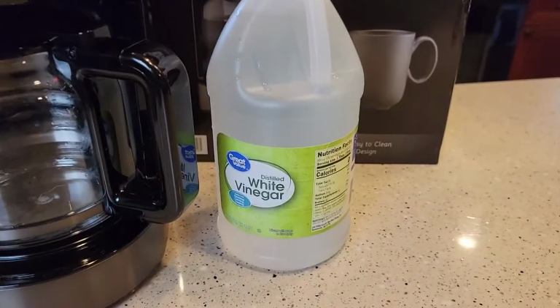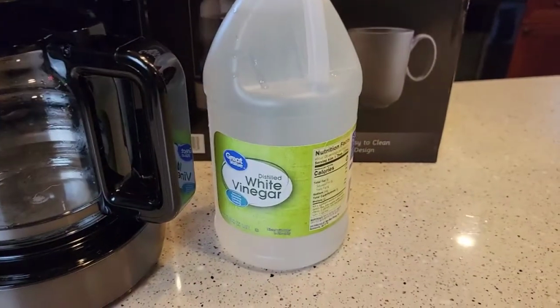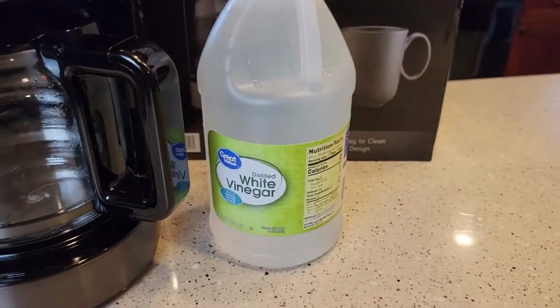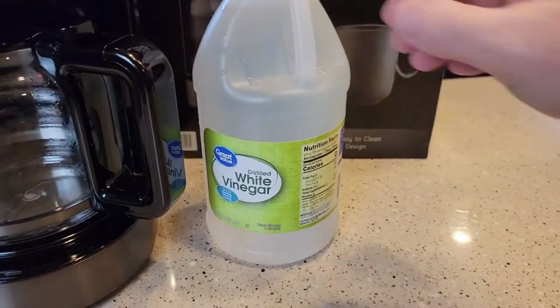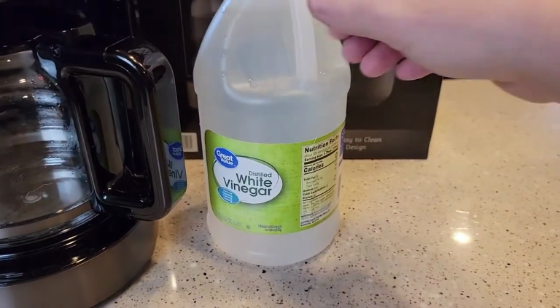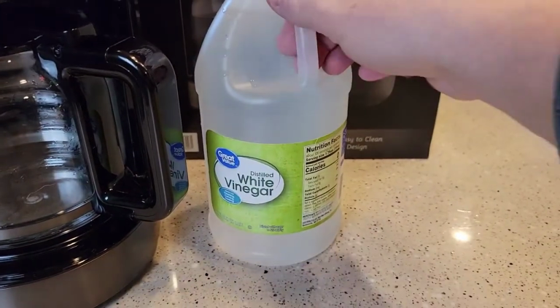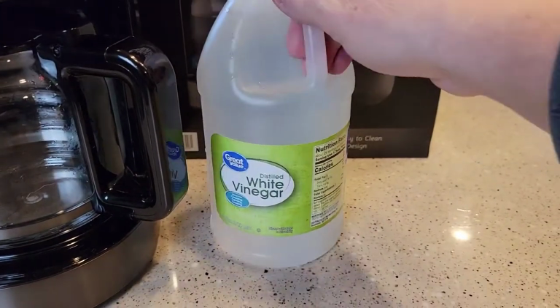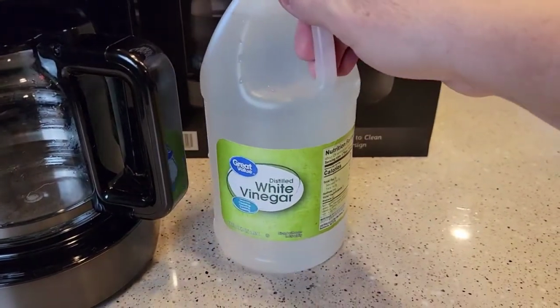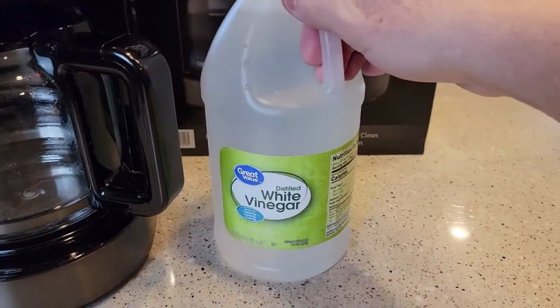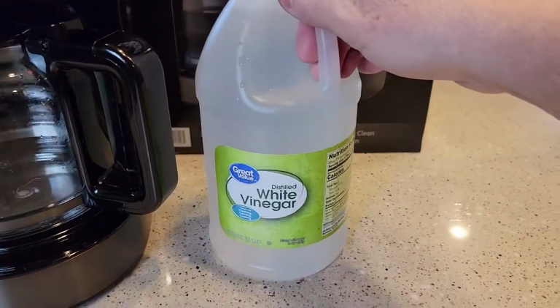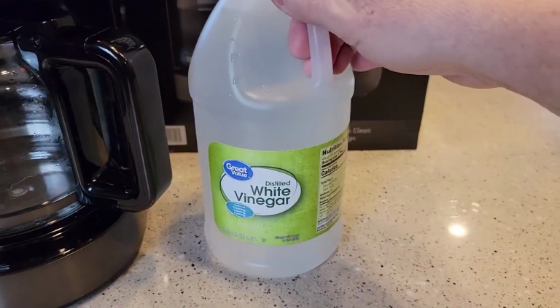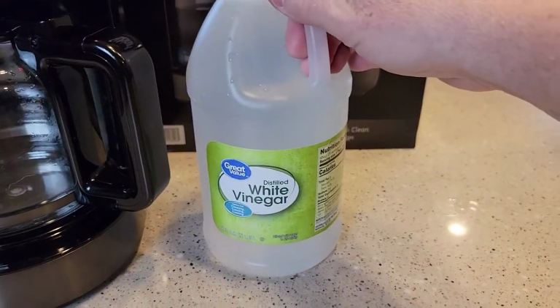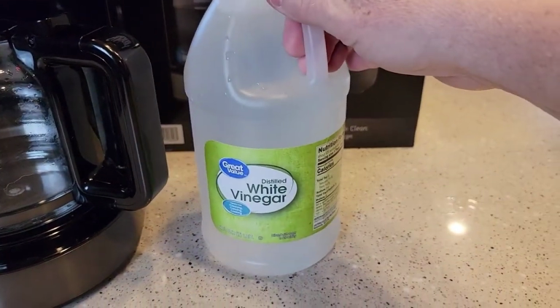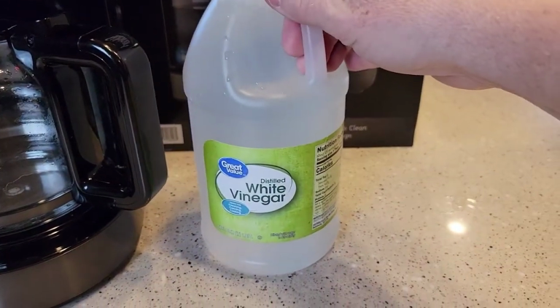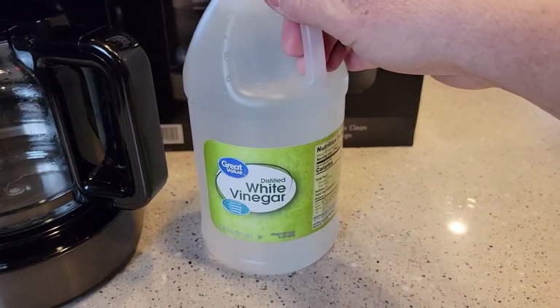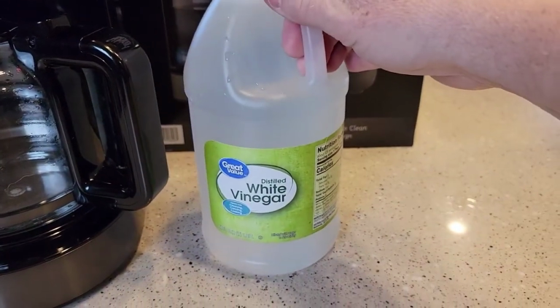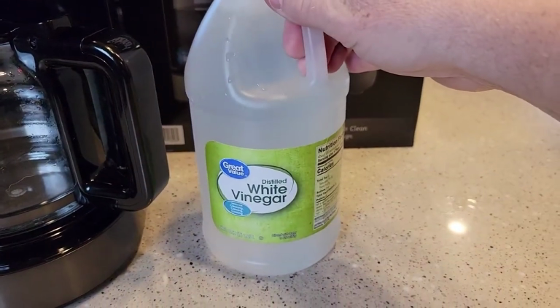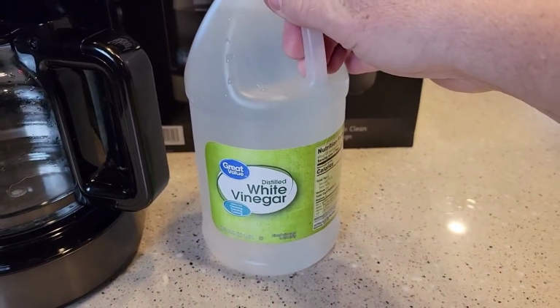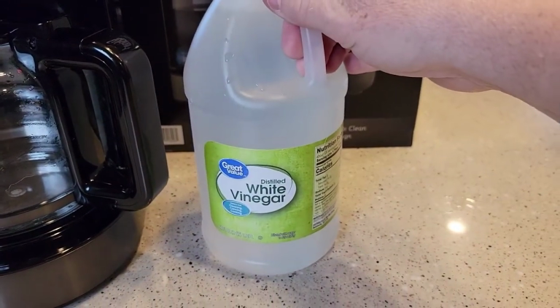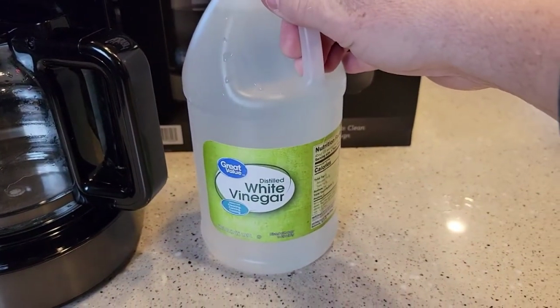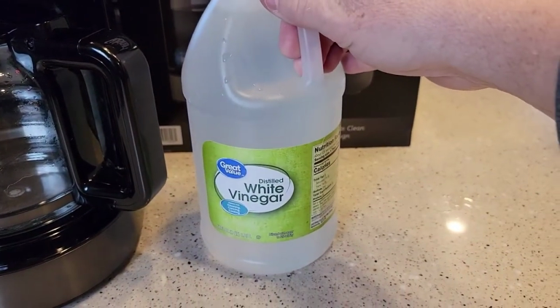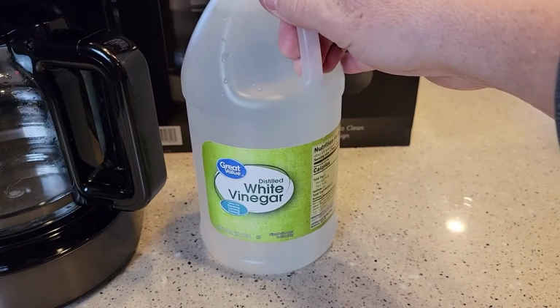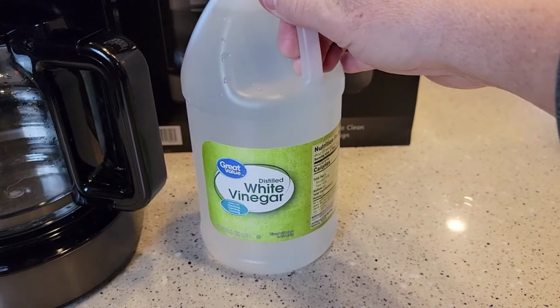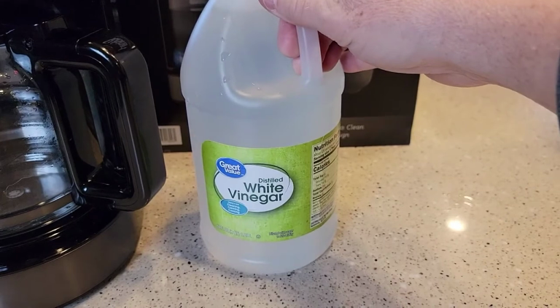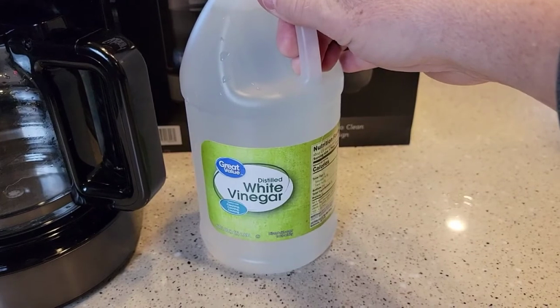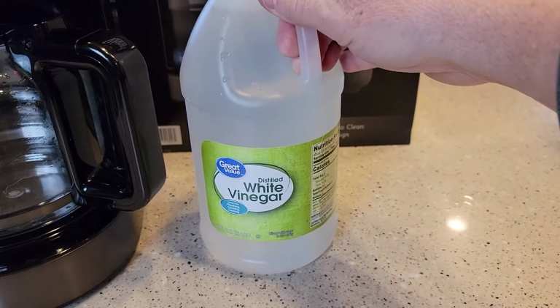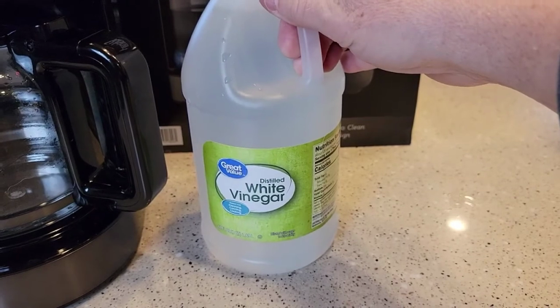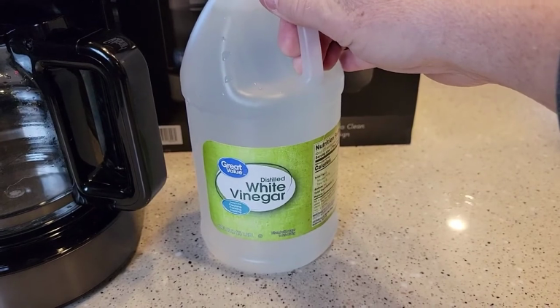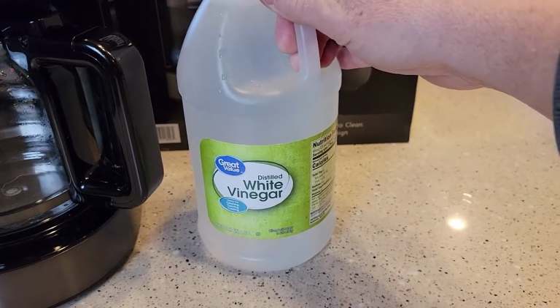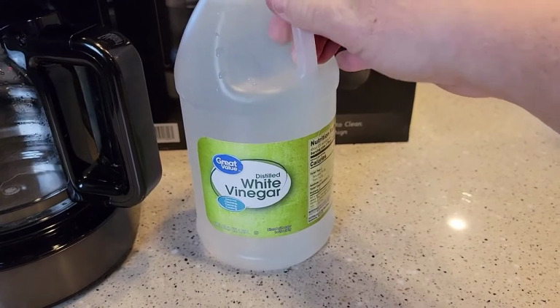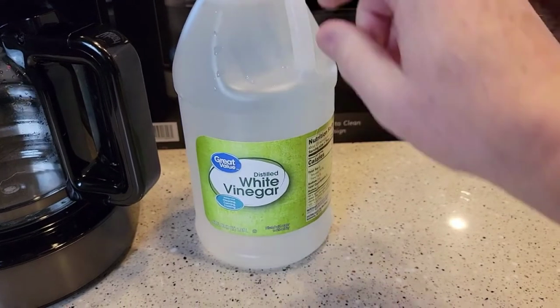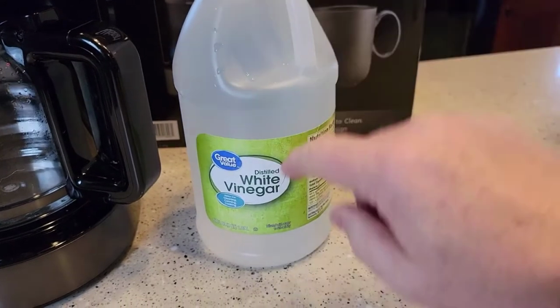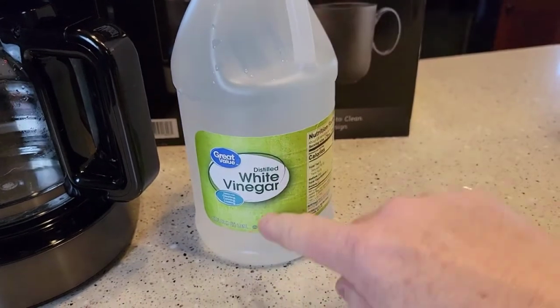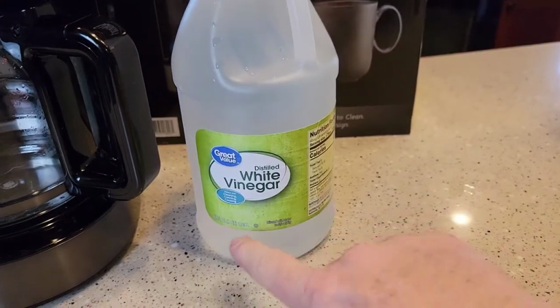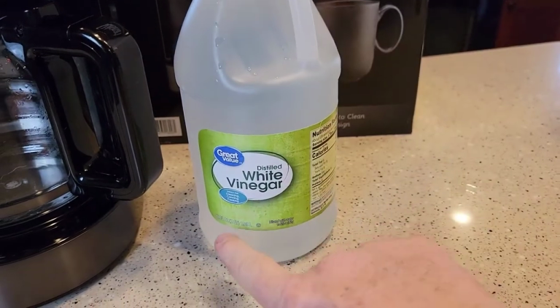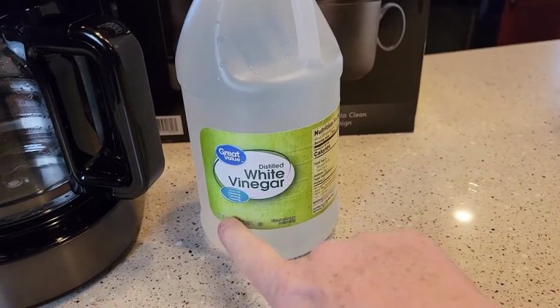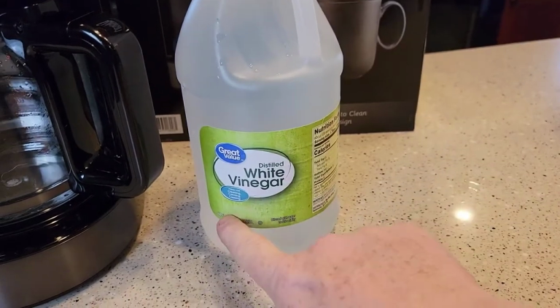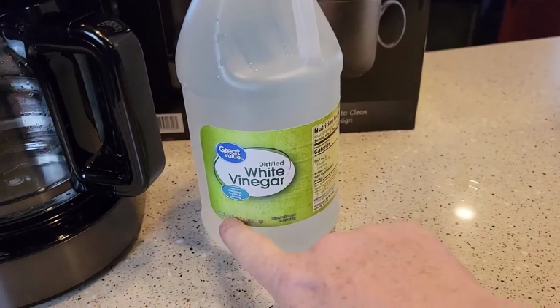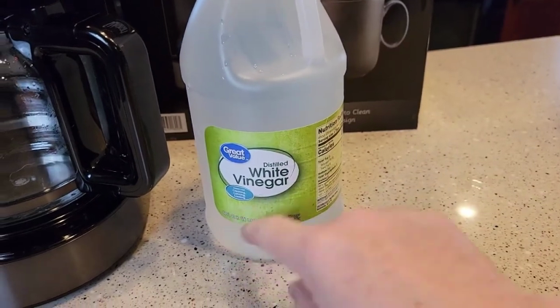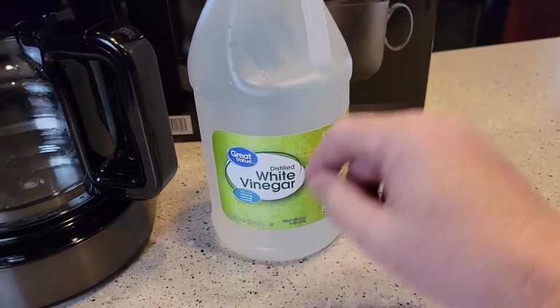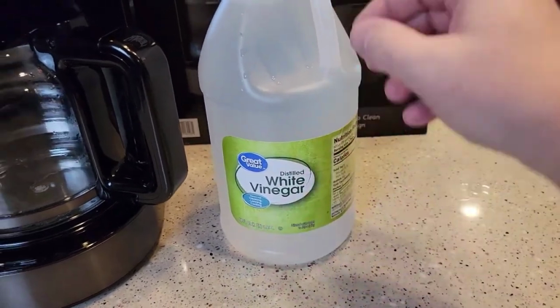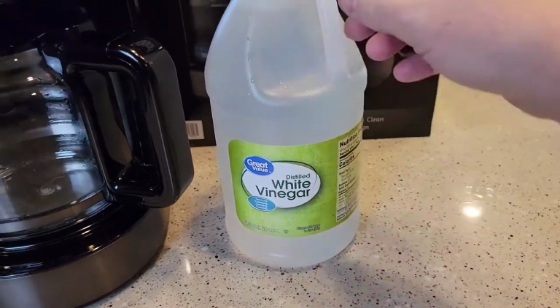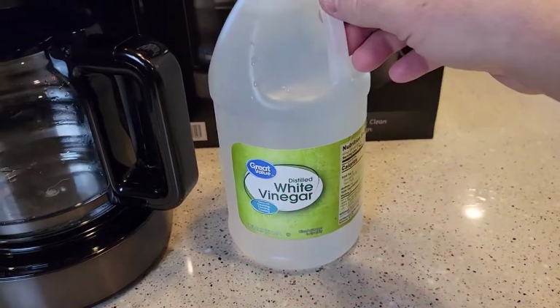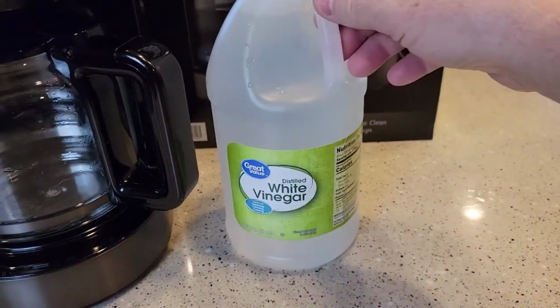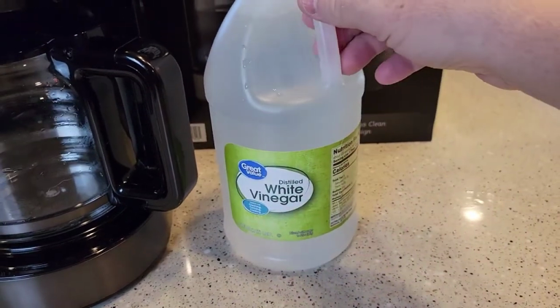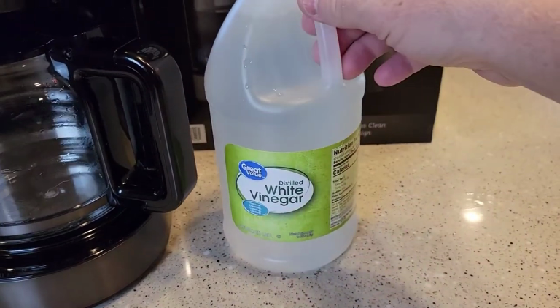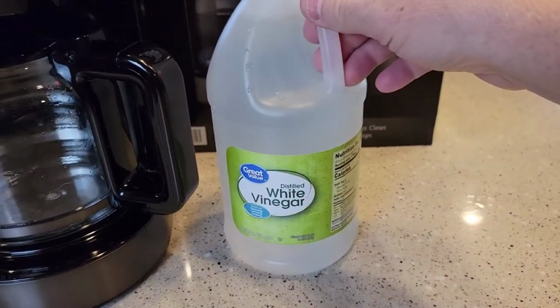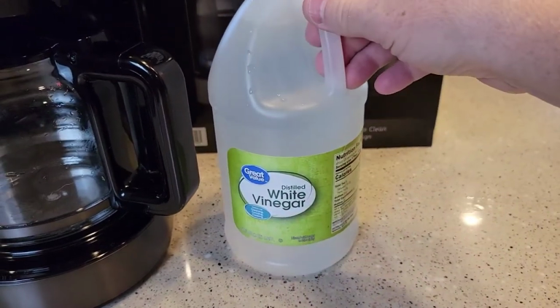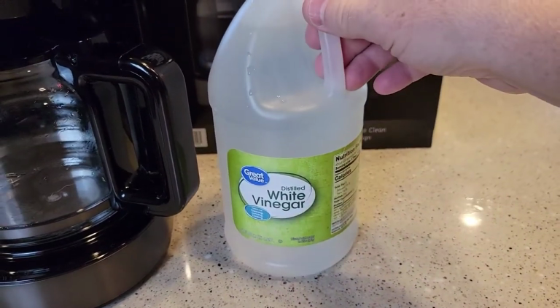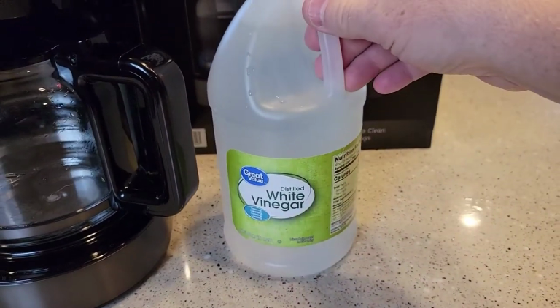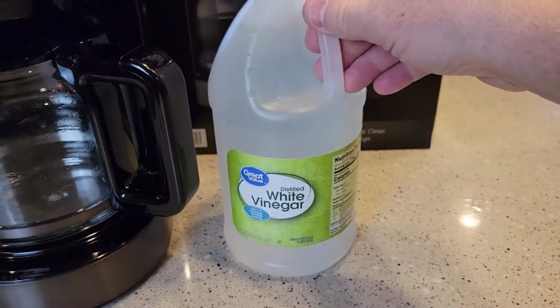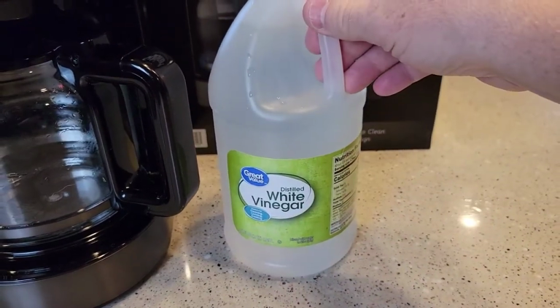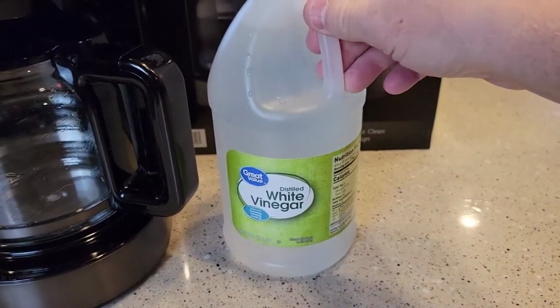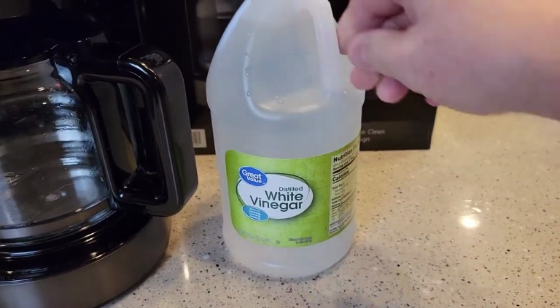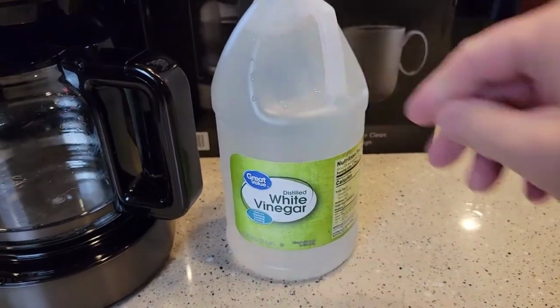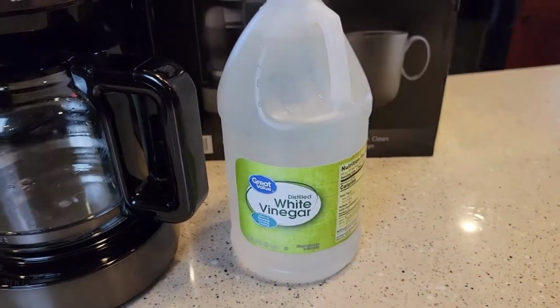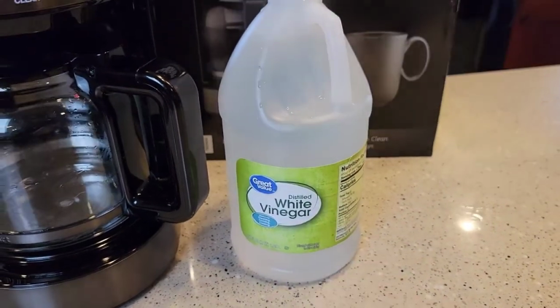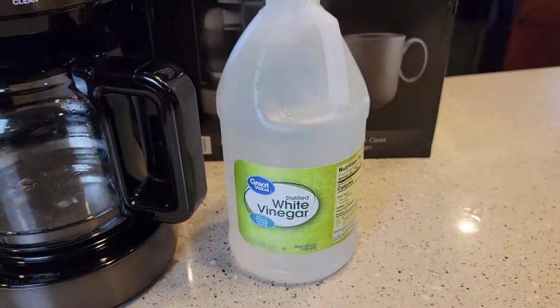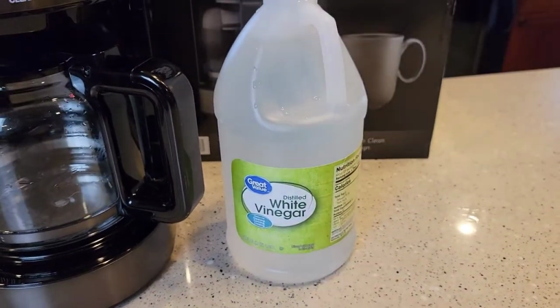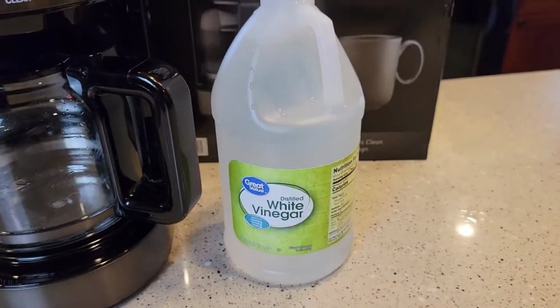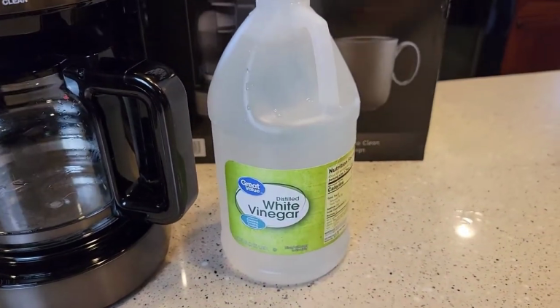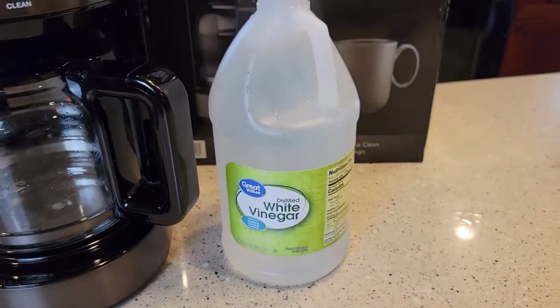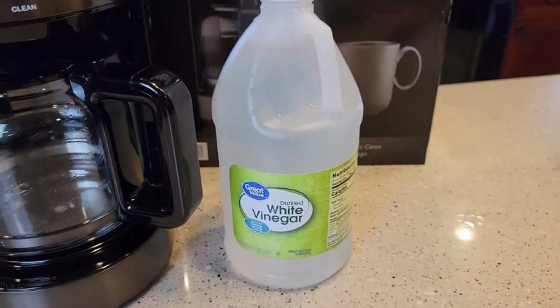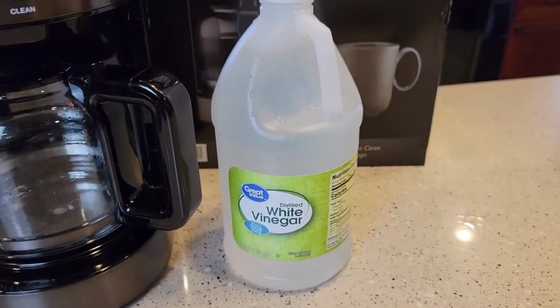I like to use white vinegar distilled from Walmart. I can get this 64-ounce jug for $1.50.